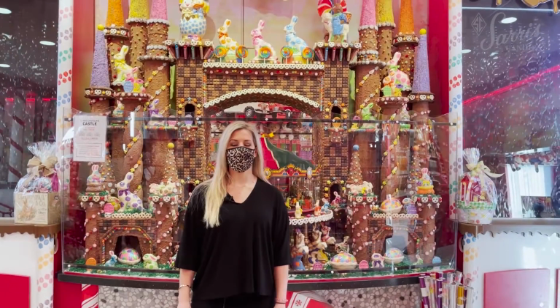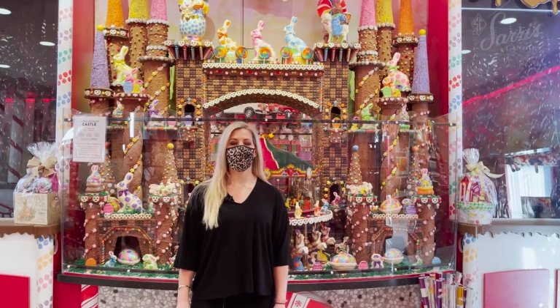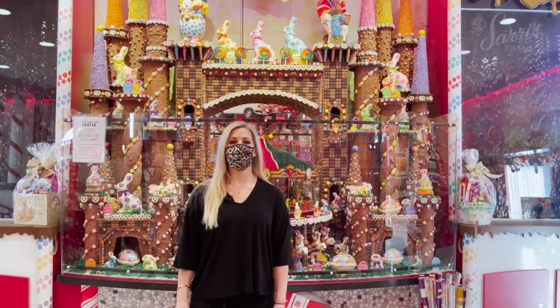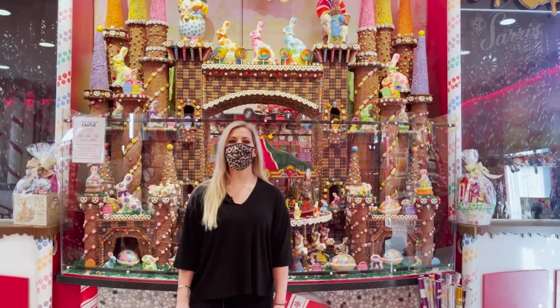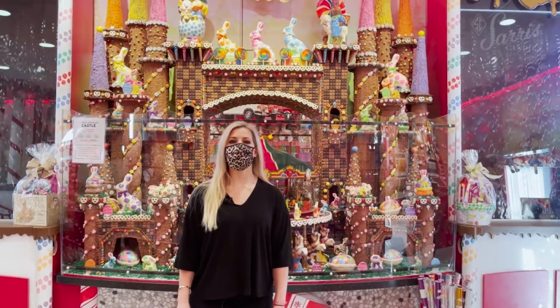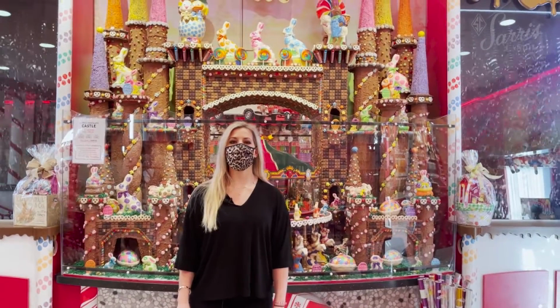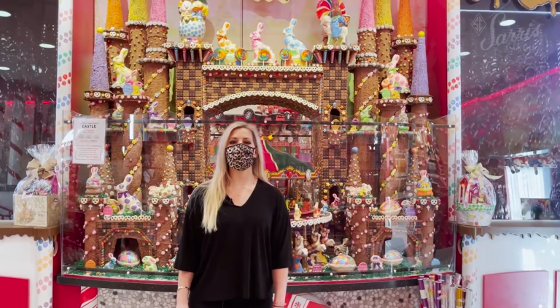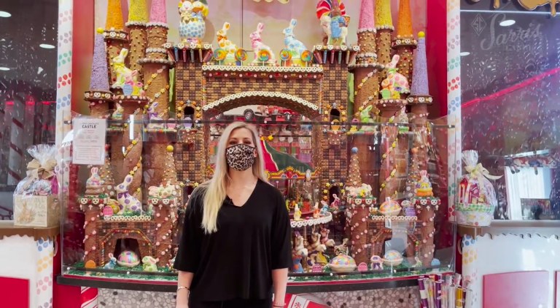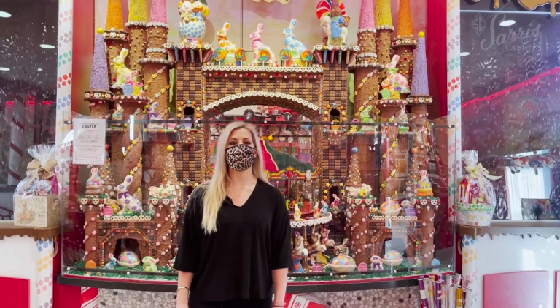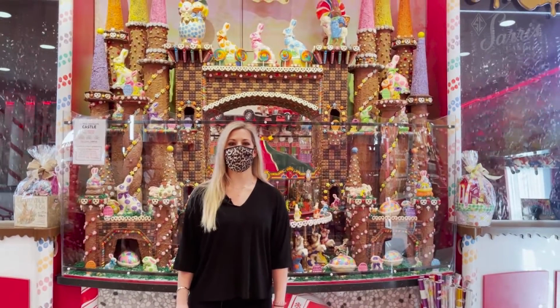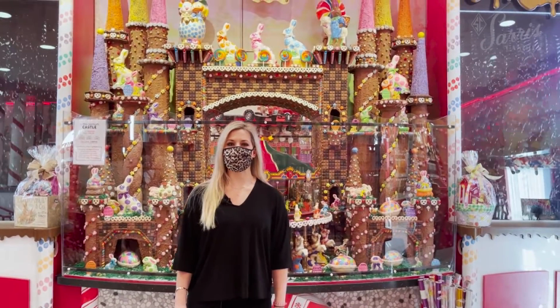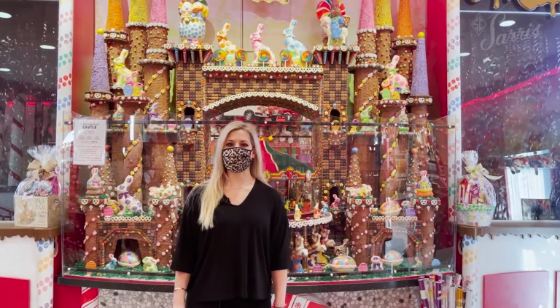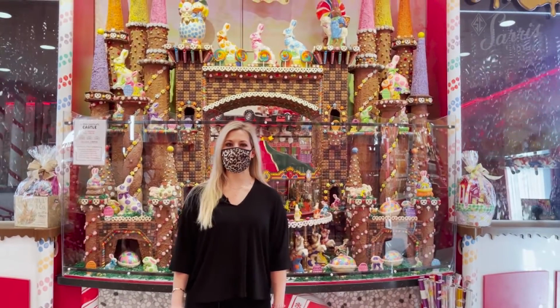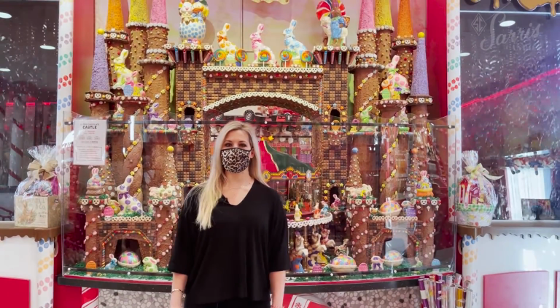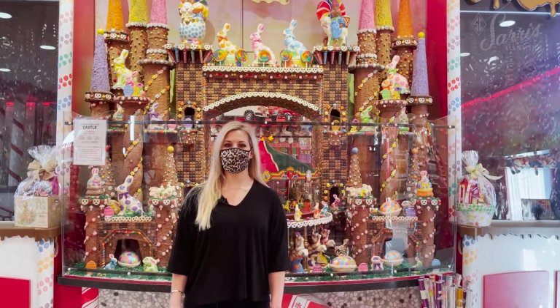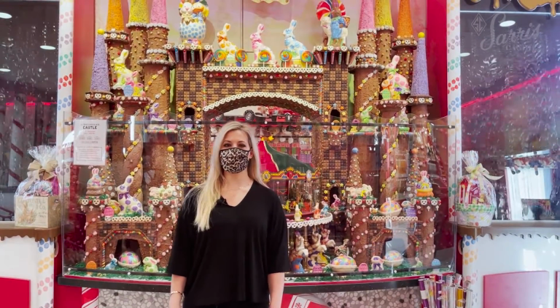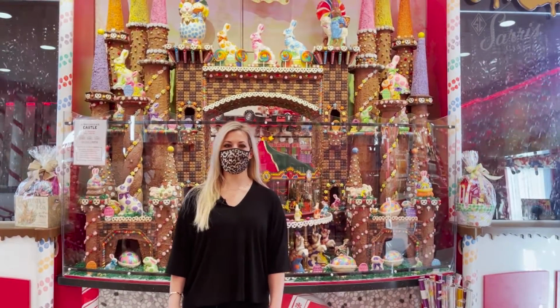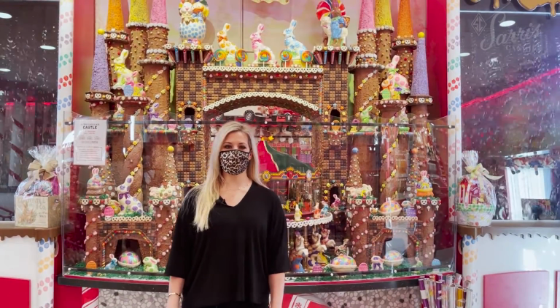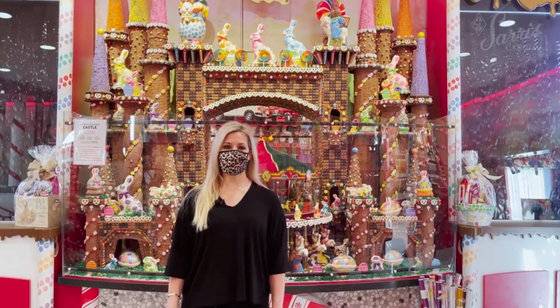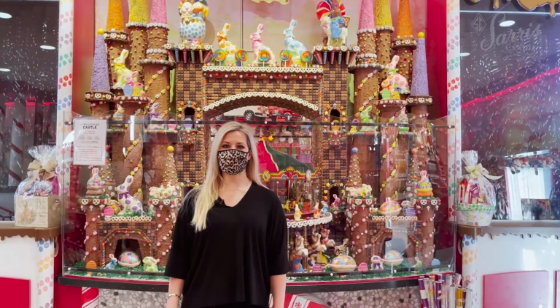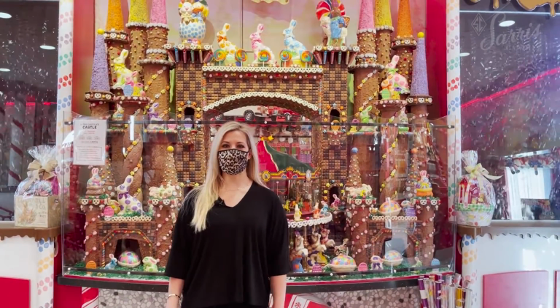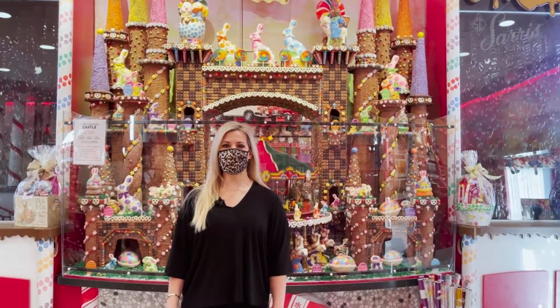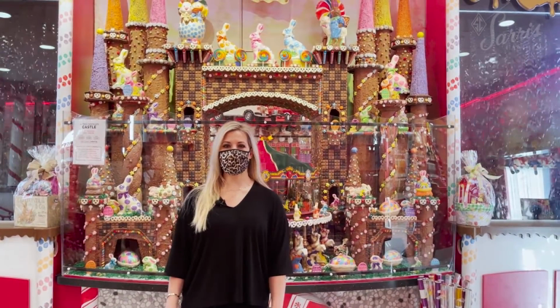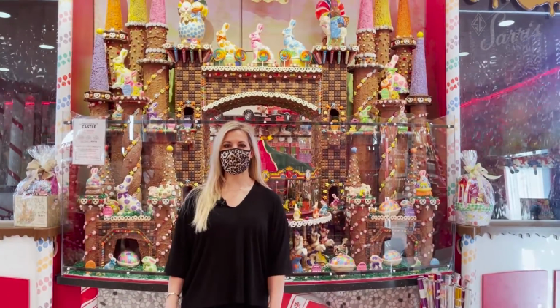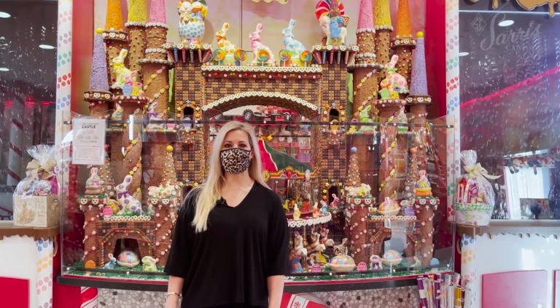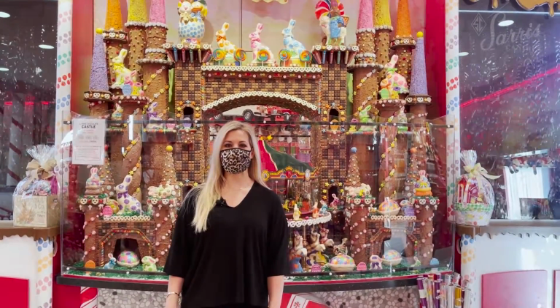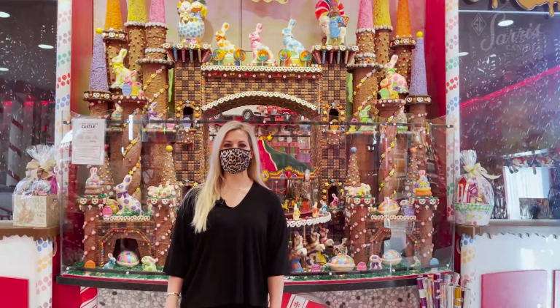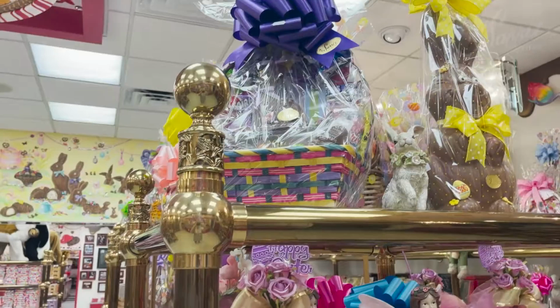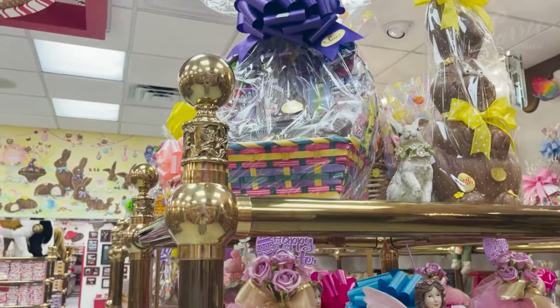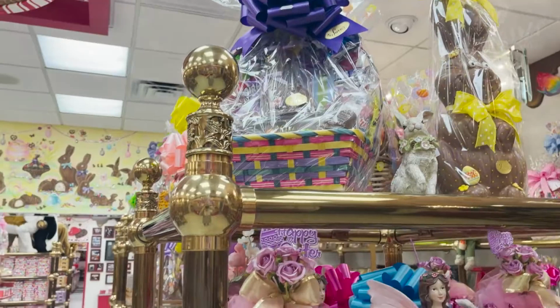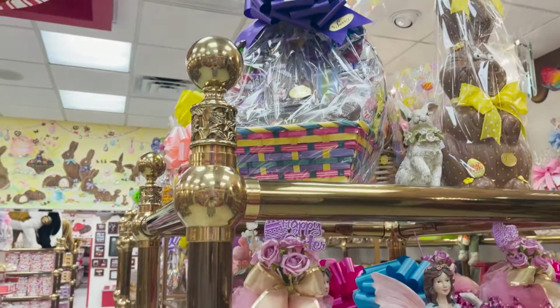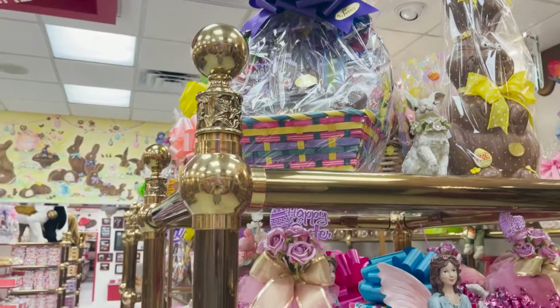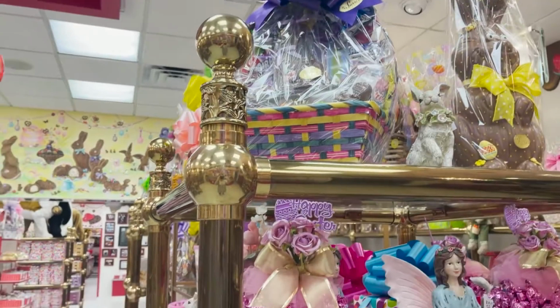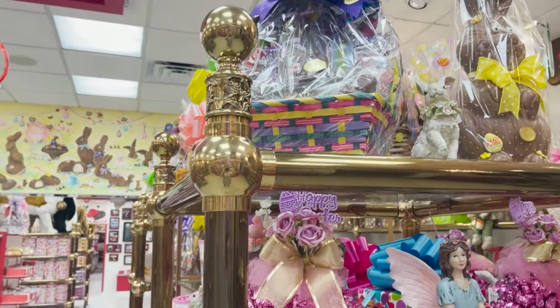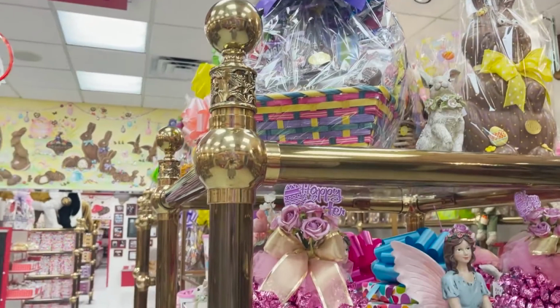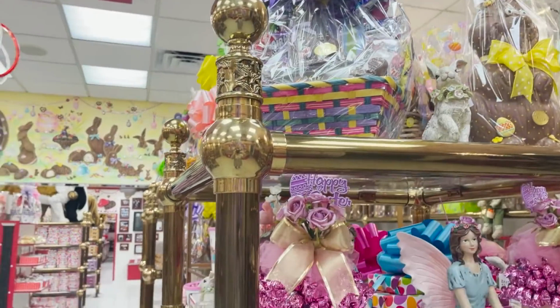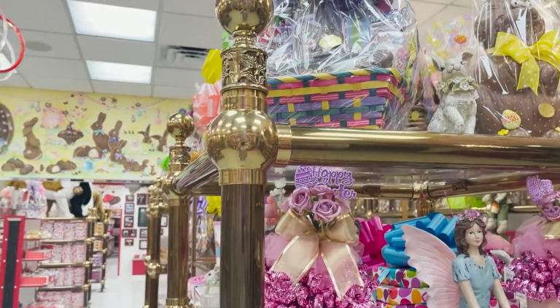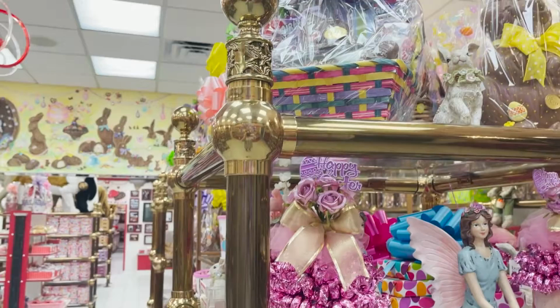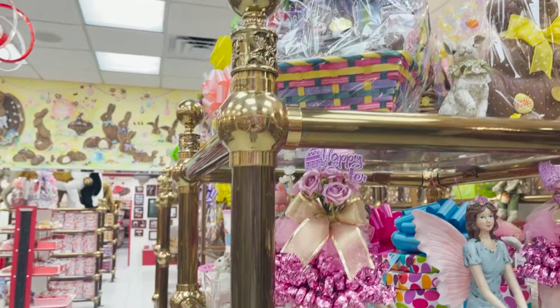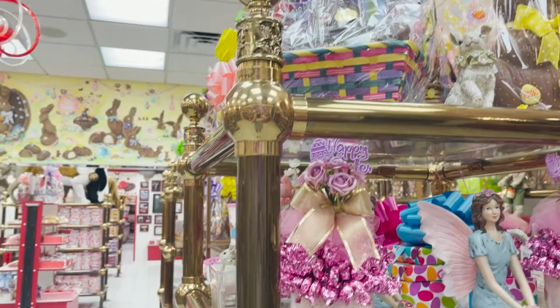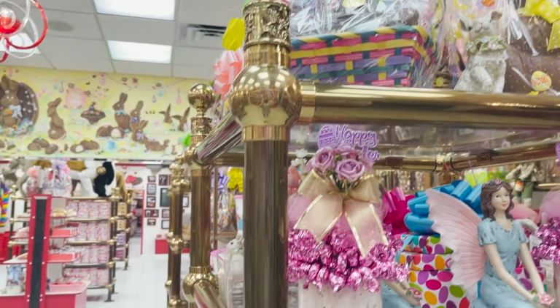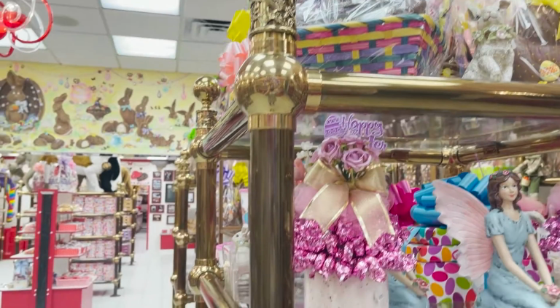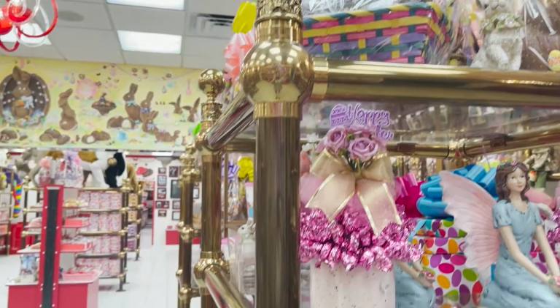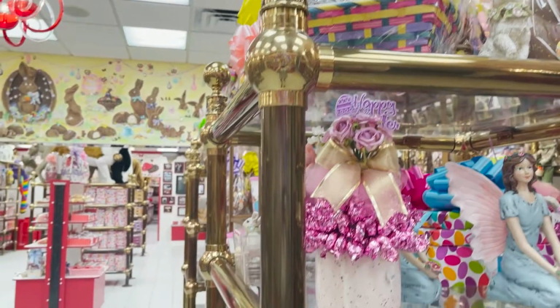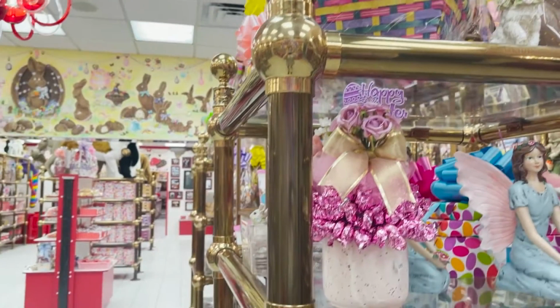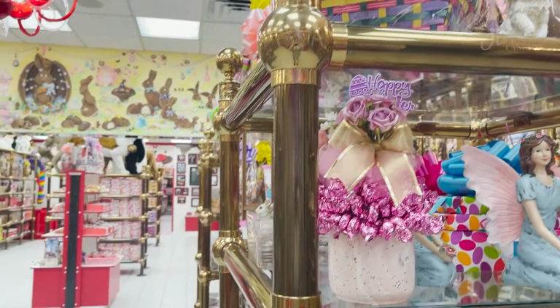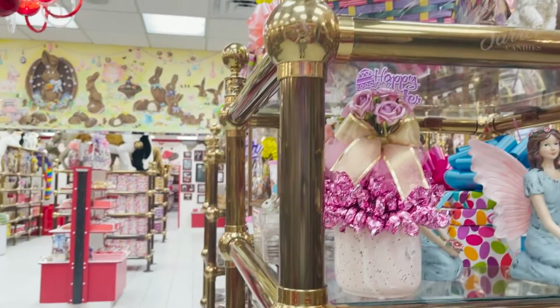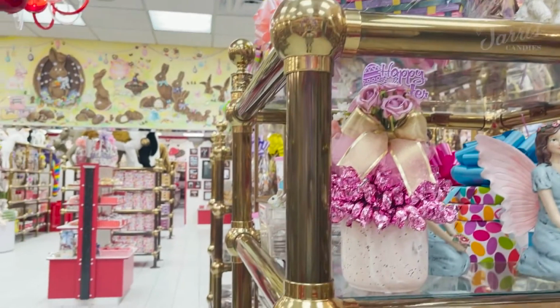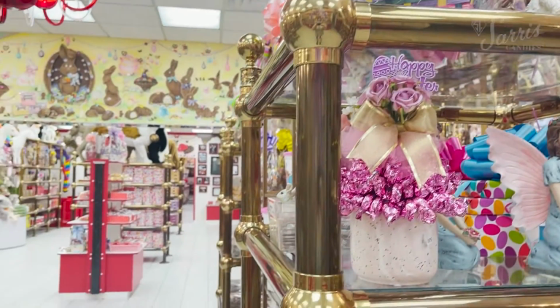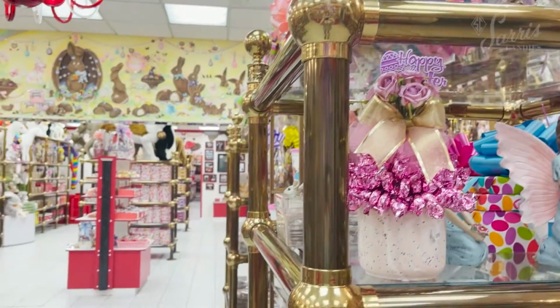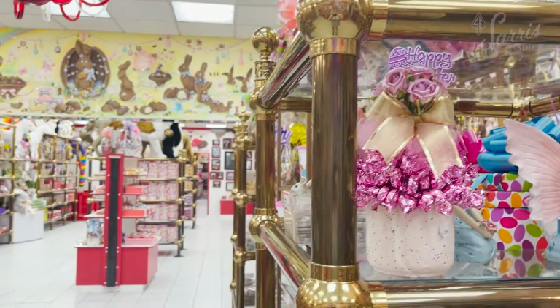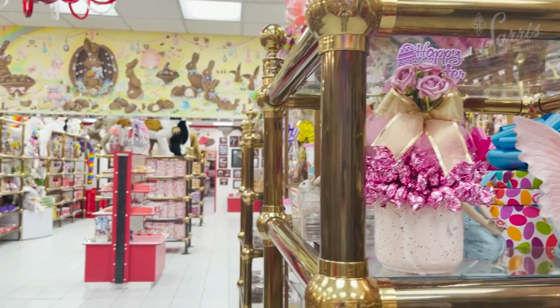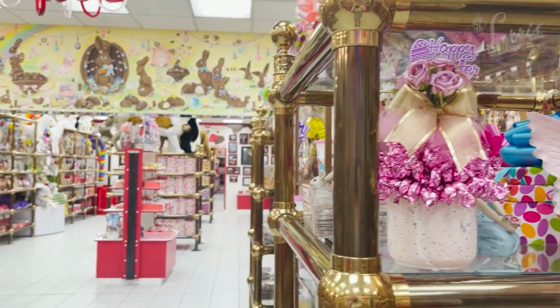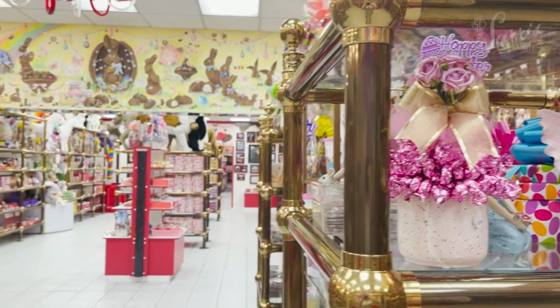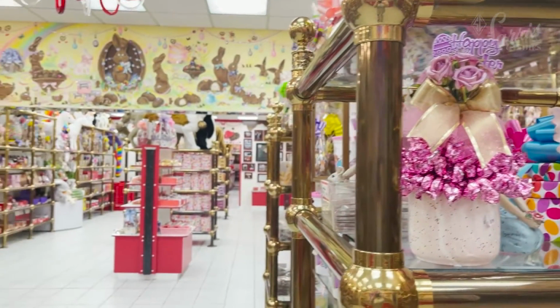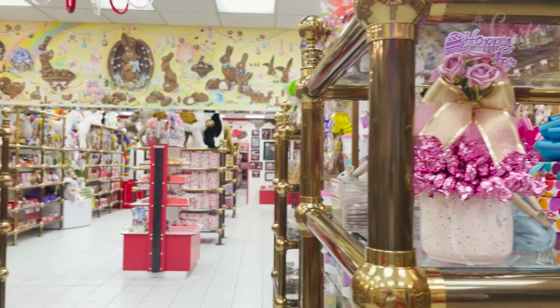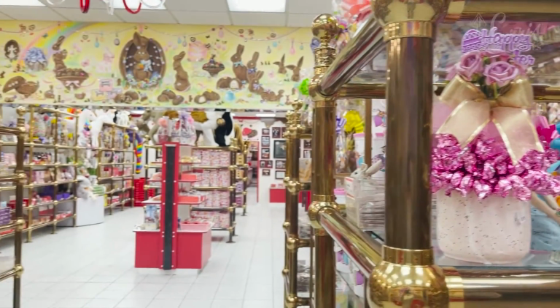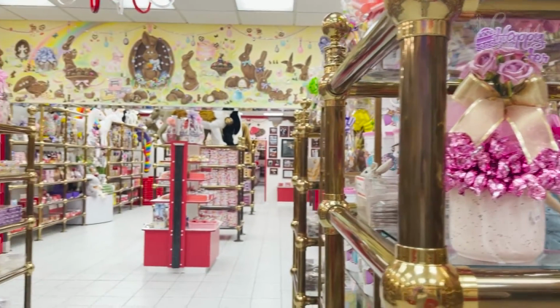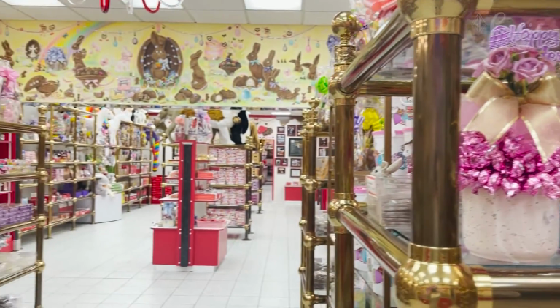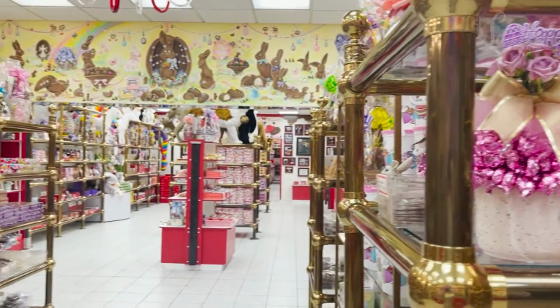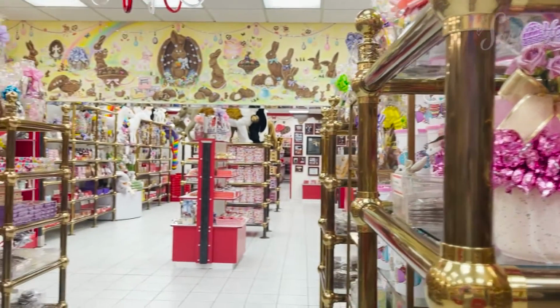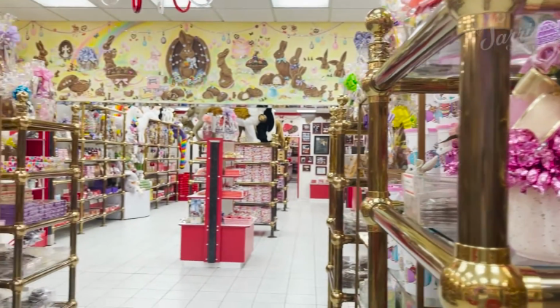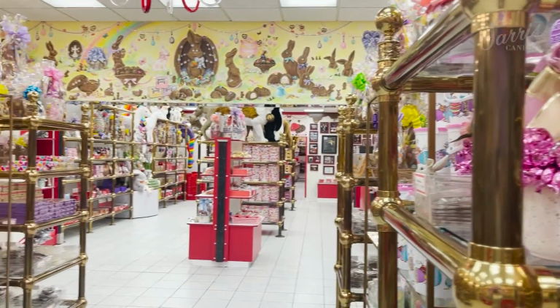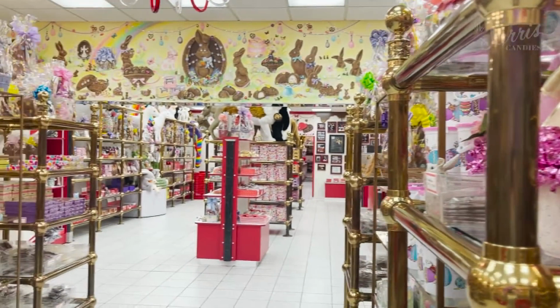Hi, I'm Athena Saris. Welcome to Saris Candies. Today I'm going to take you on a tour of my family's candy store and factory.